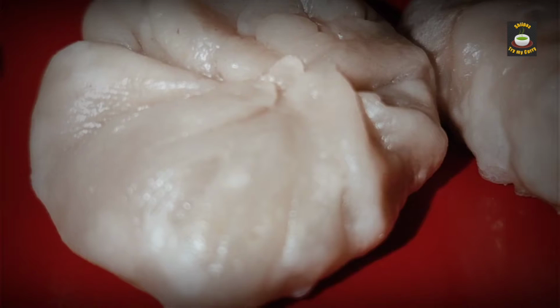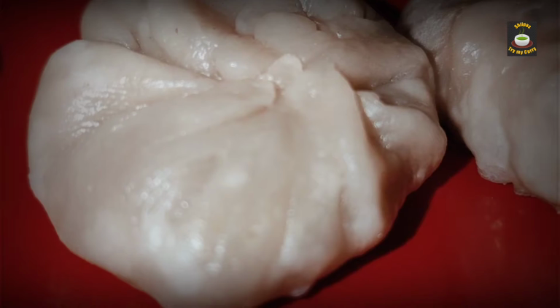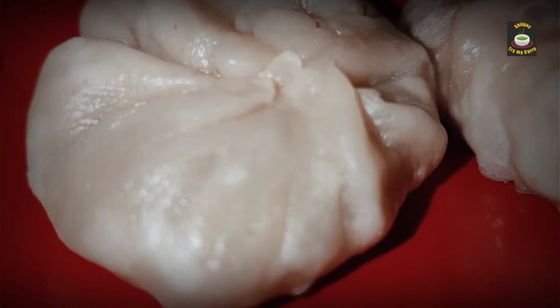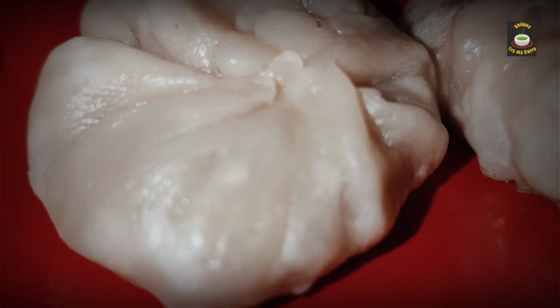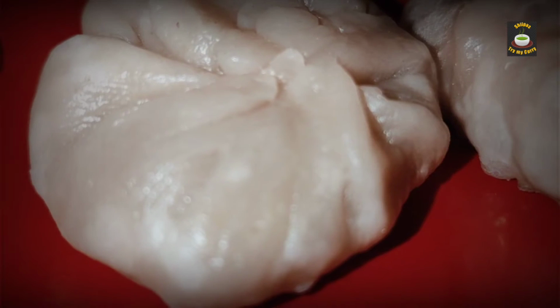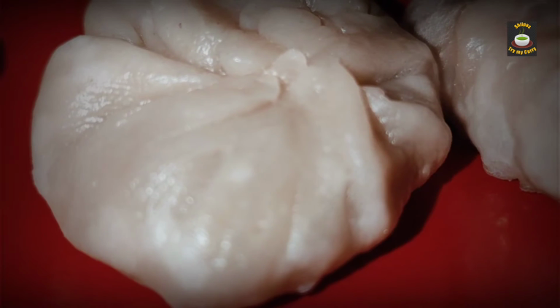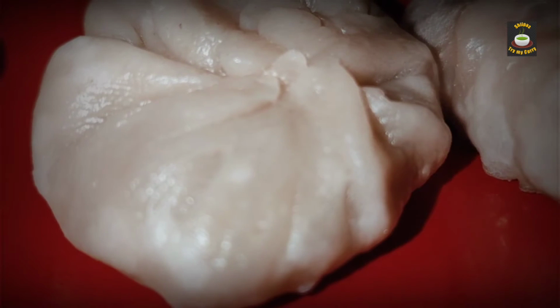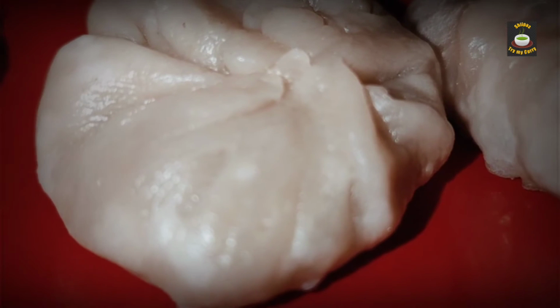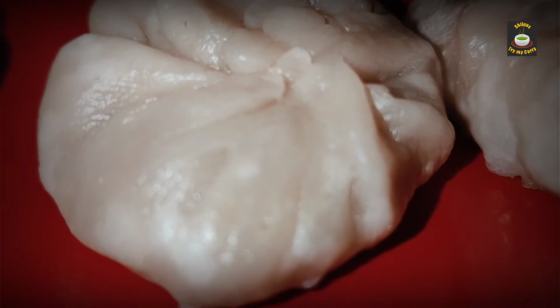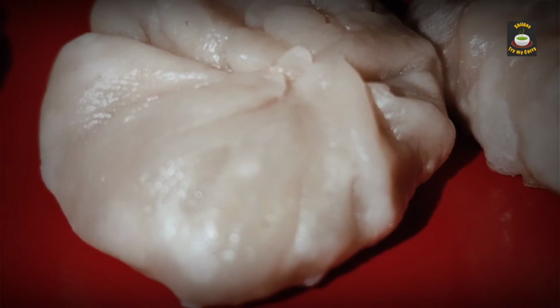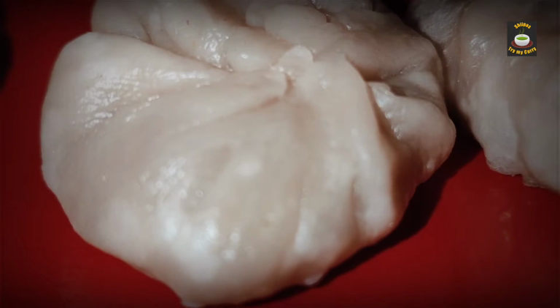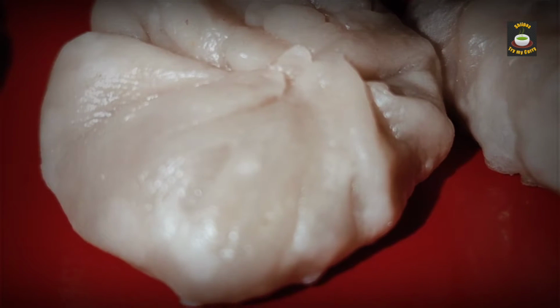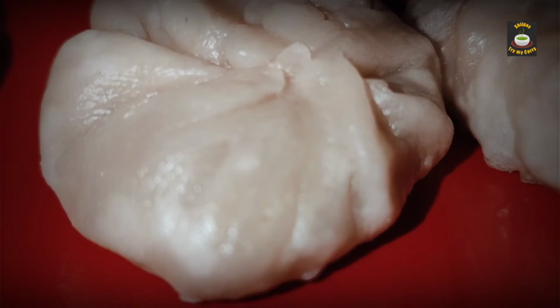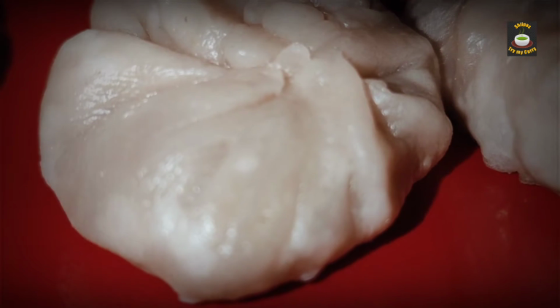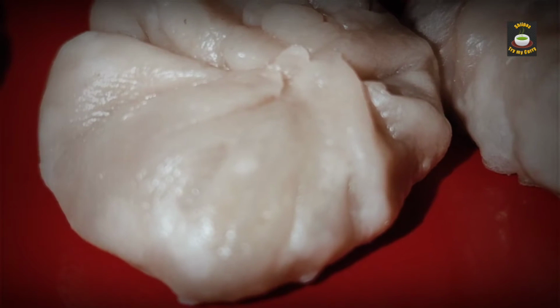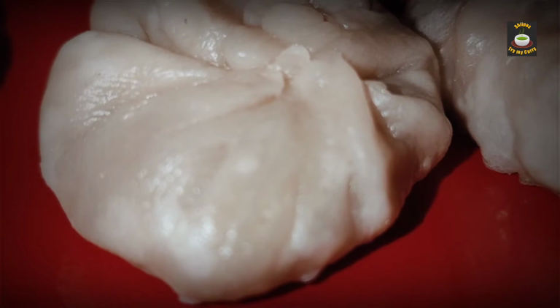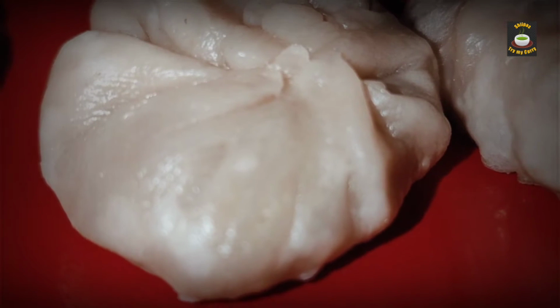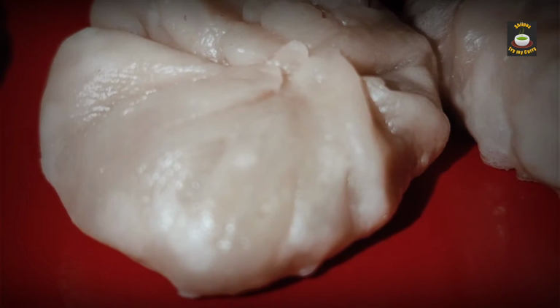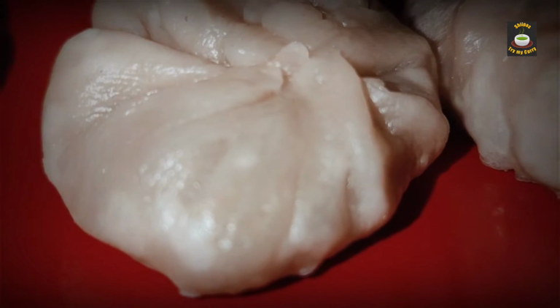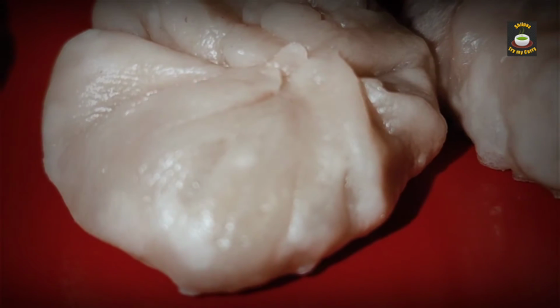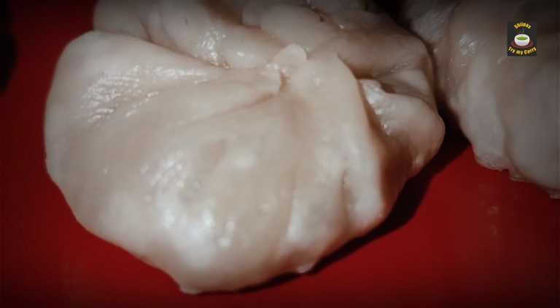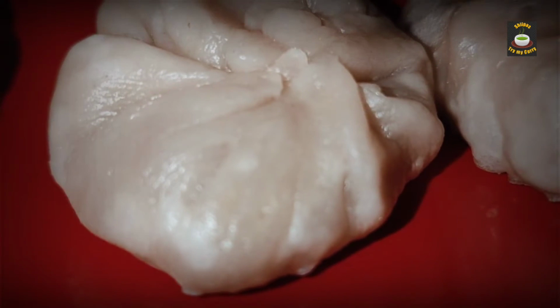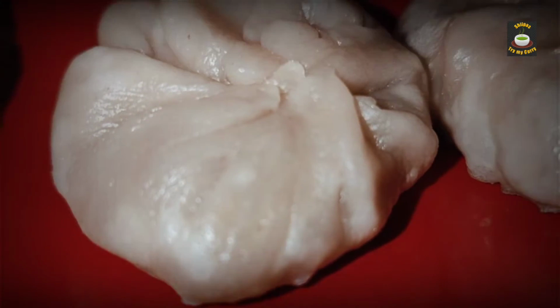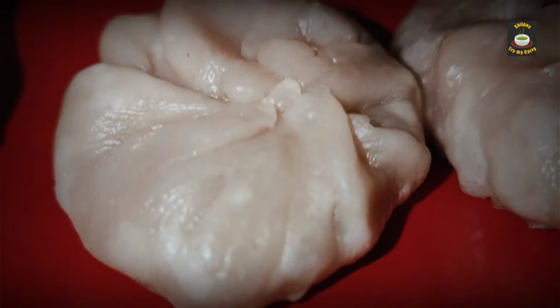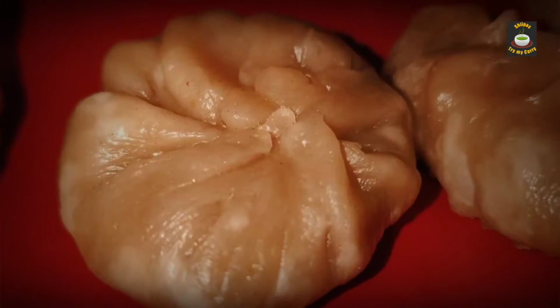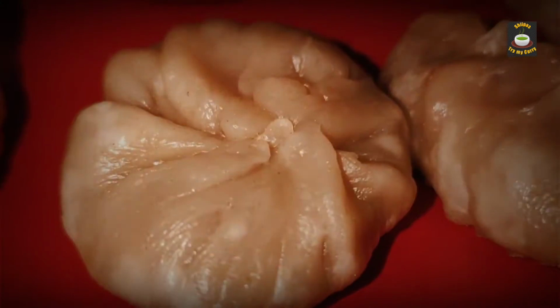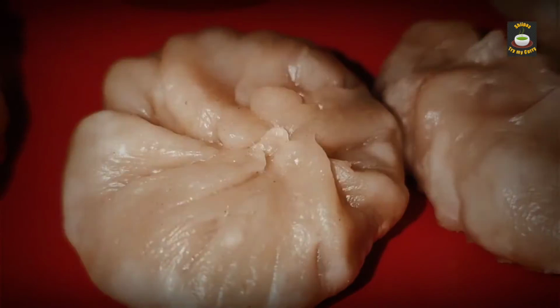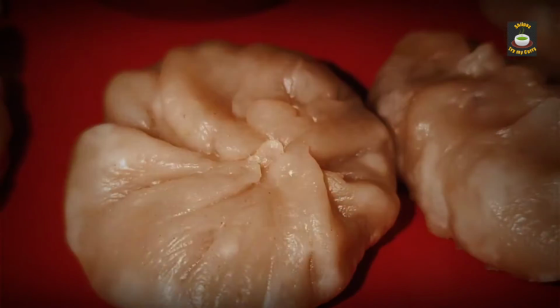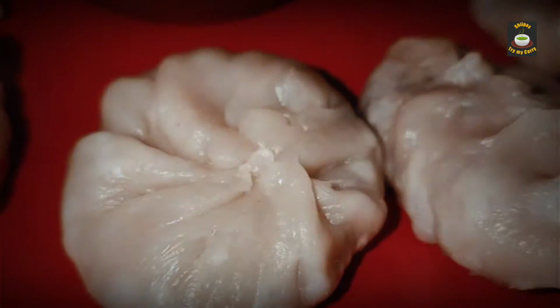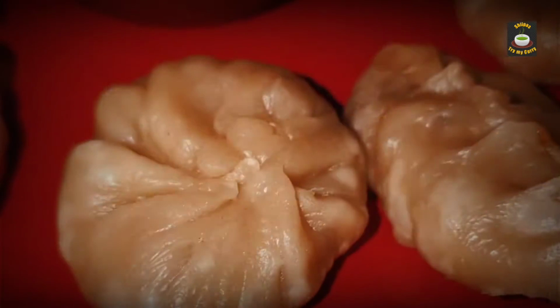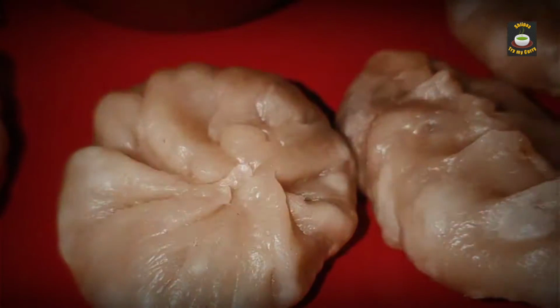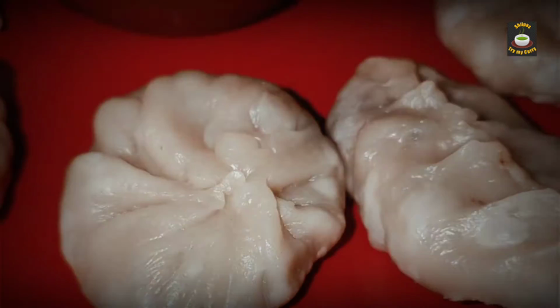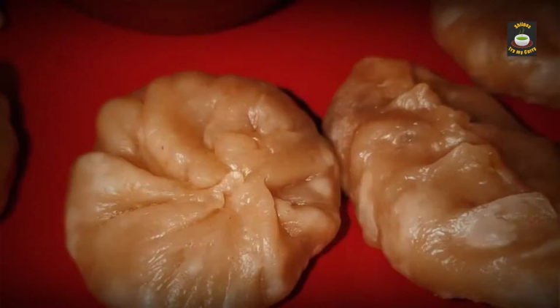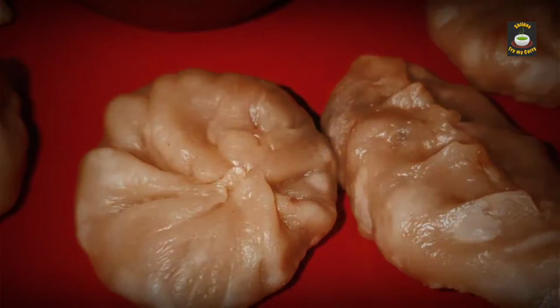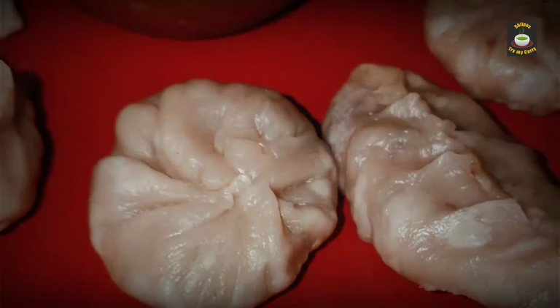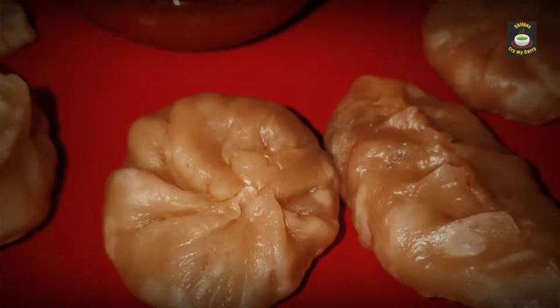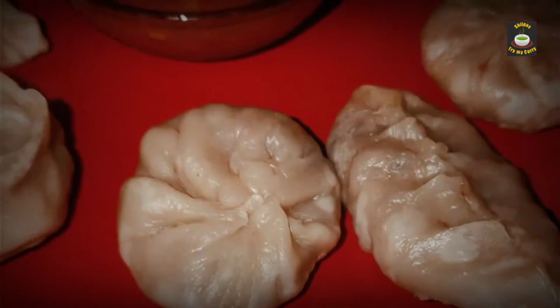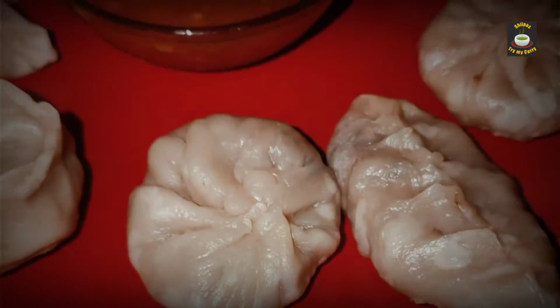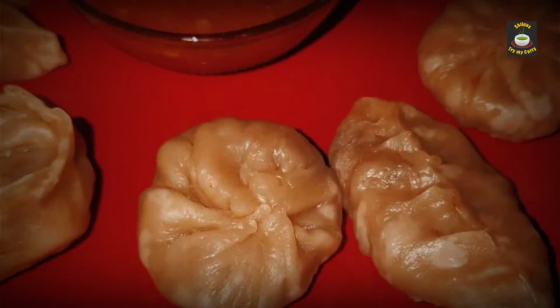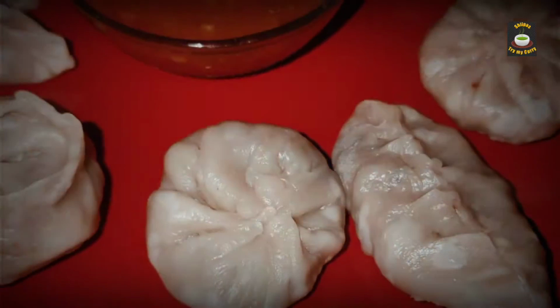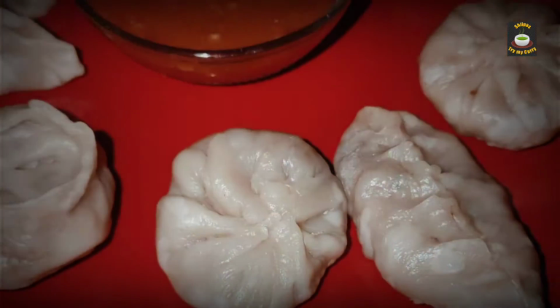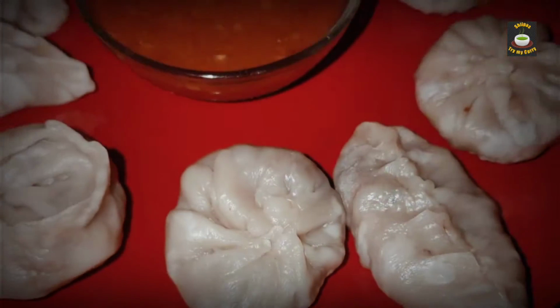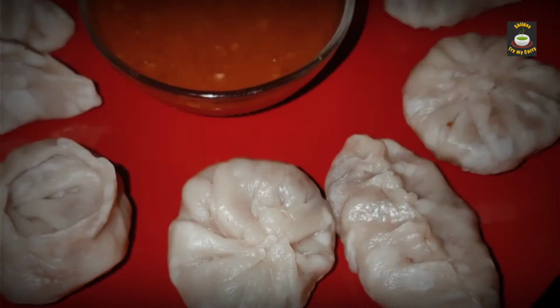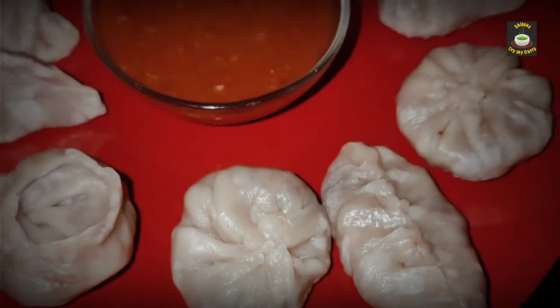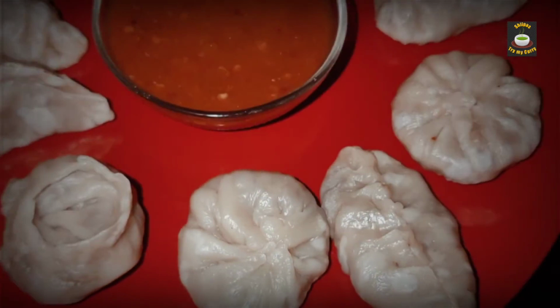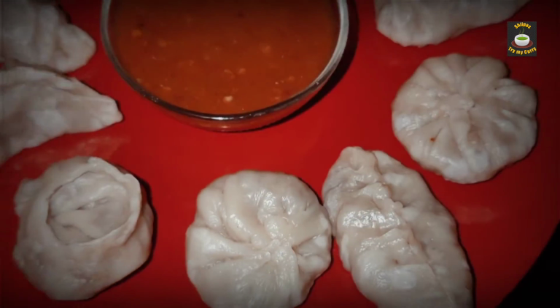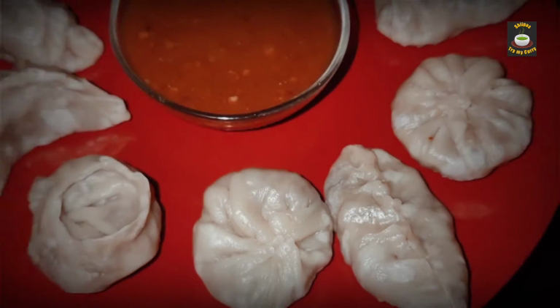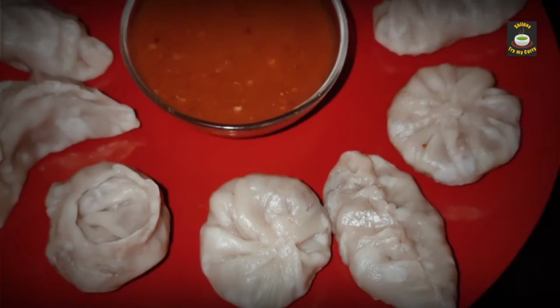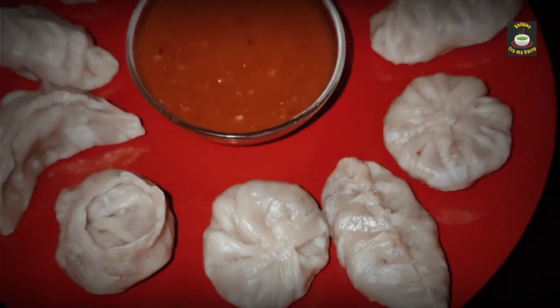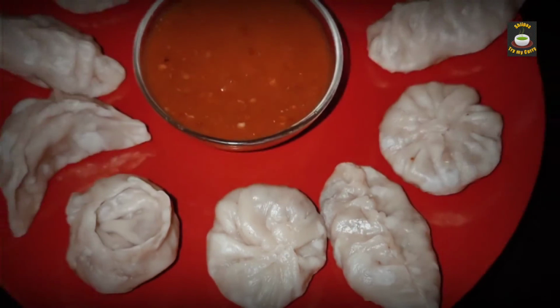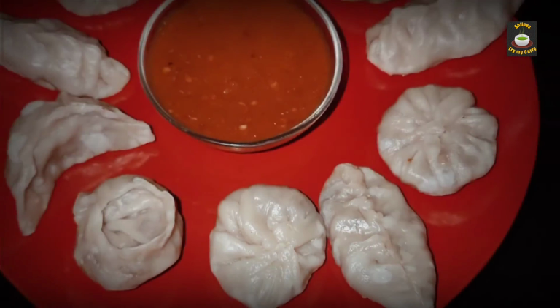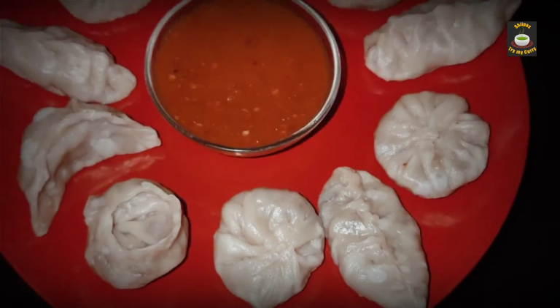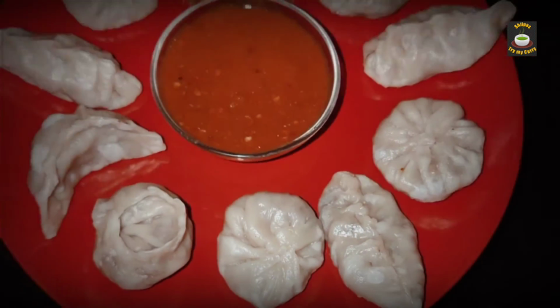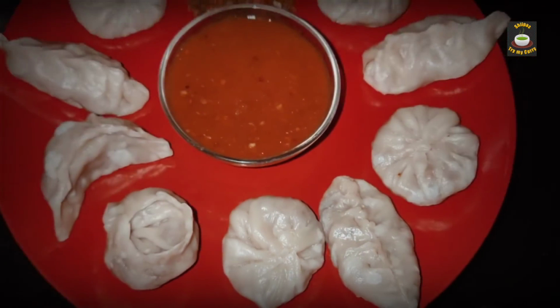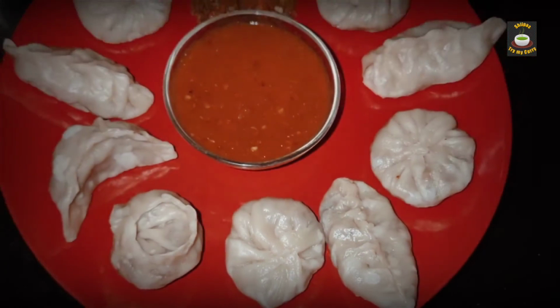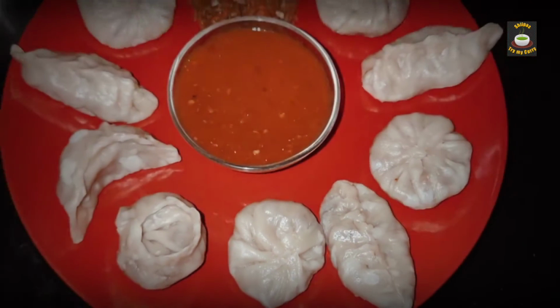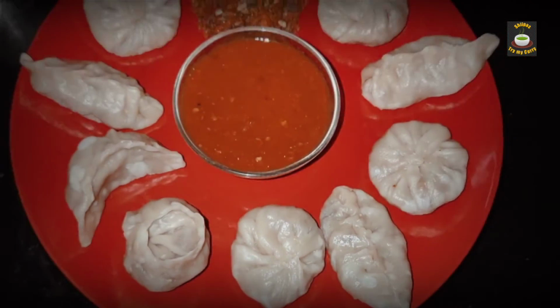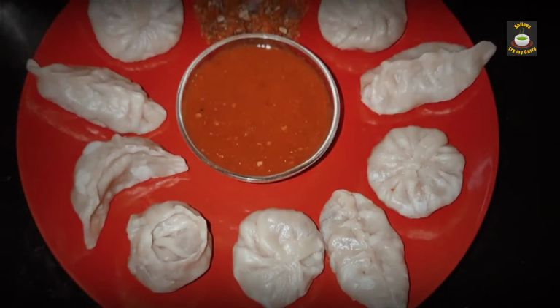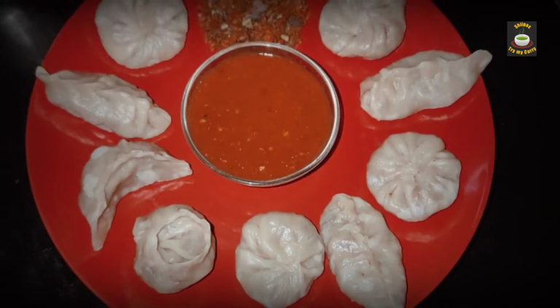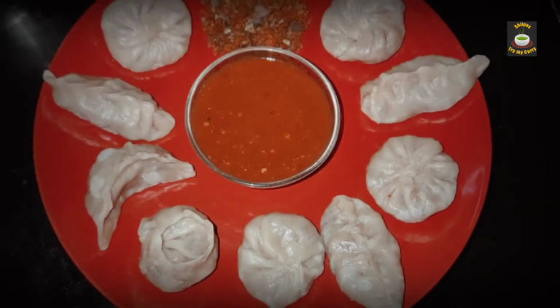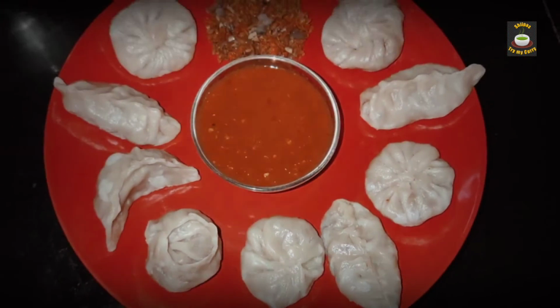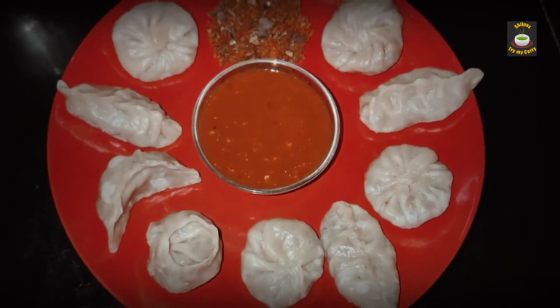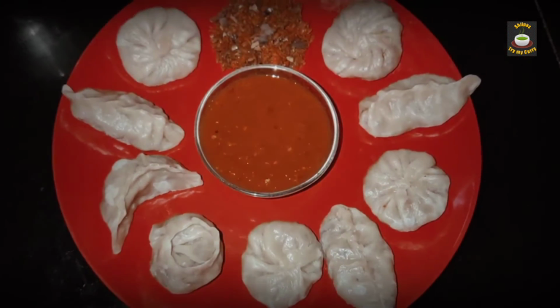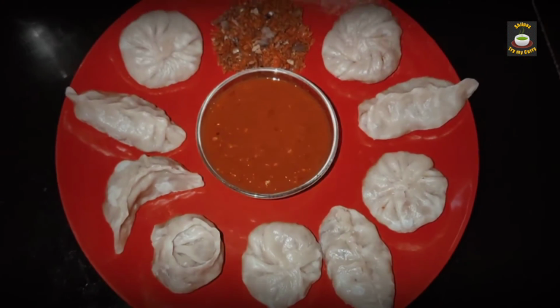Hello everyone, welcome to Shilpa's Try My Curry. Let's see how to make tasty and spicy veg momos.